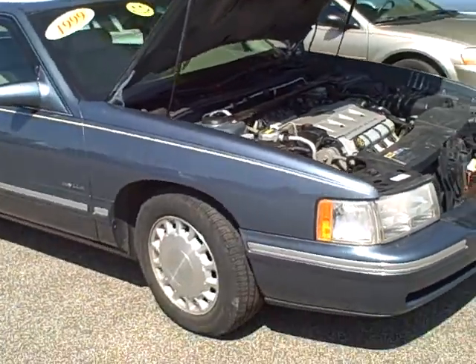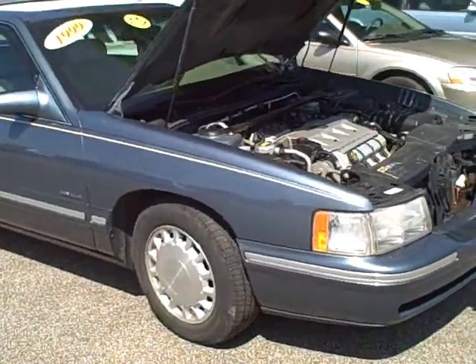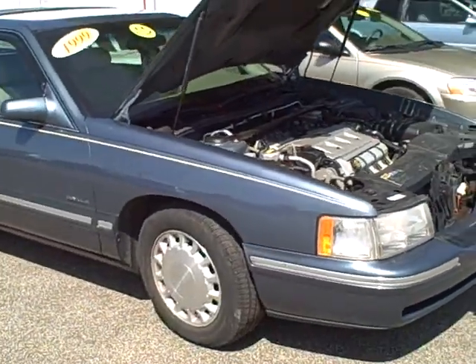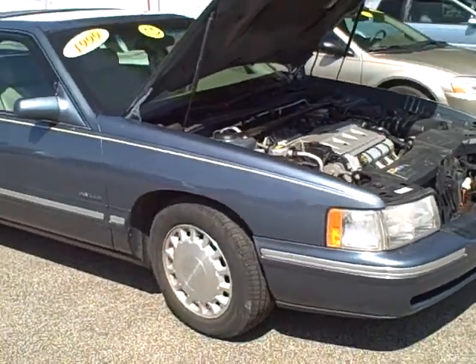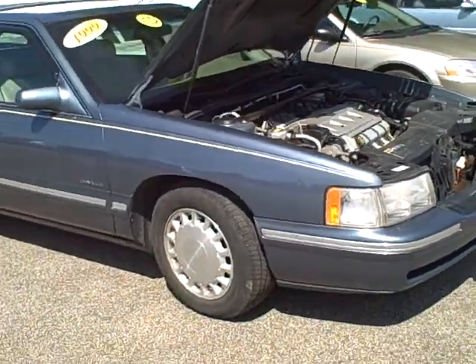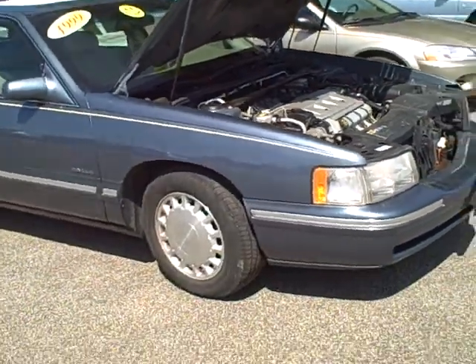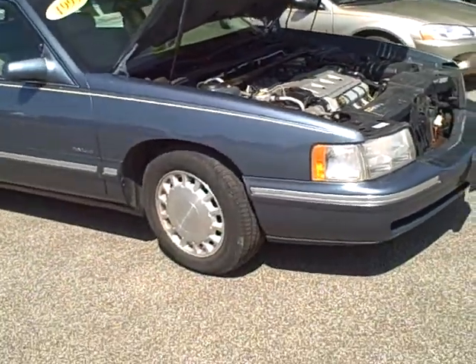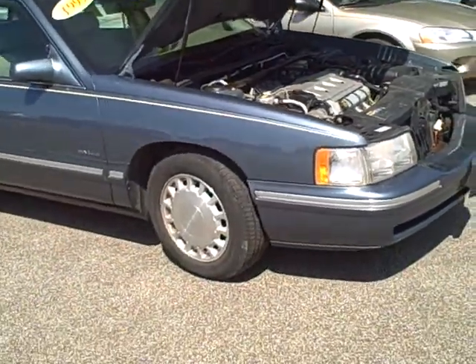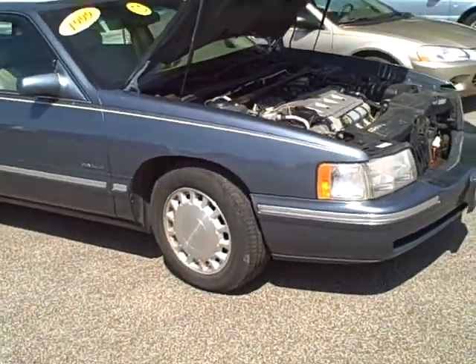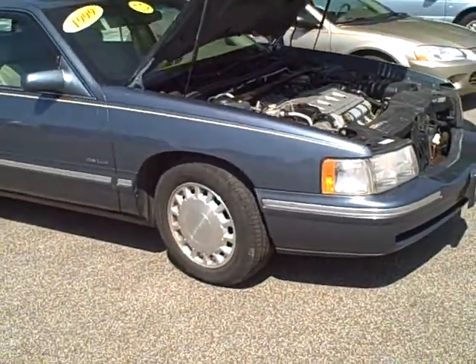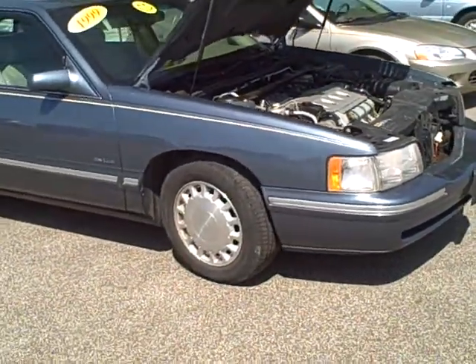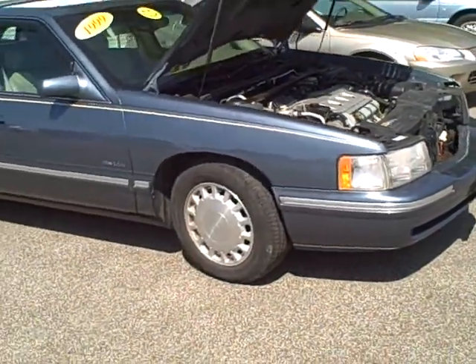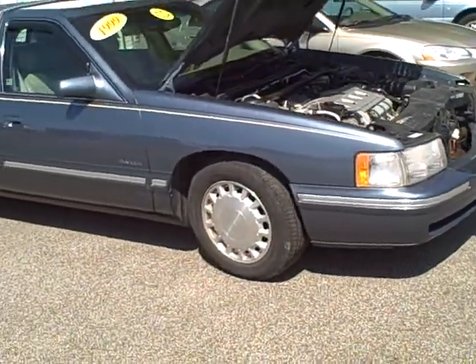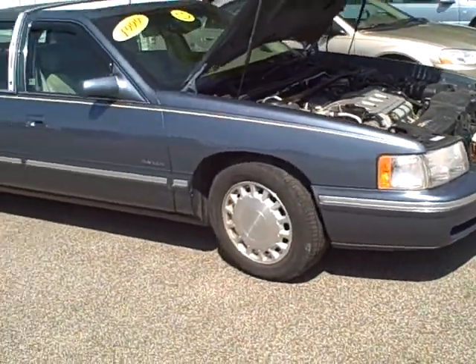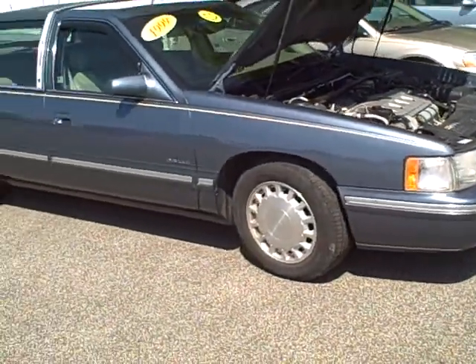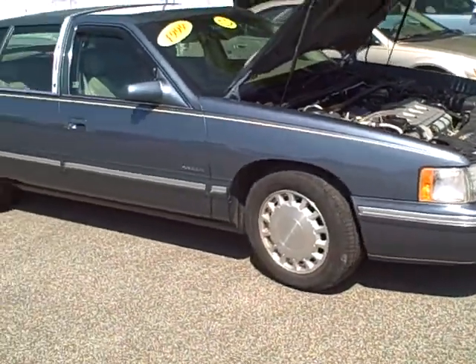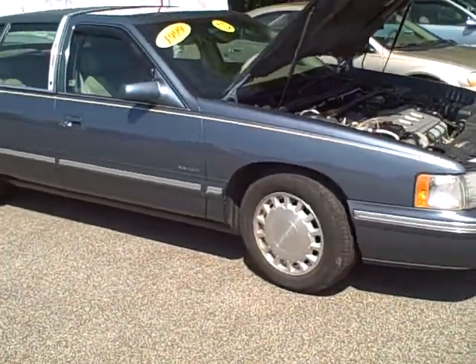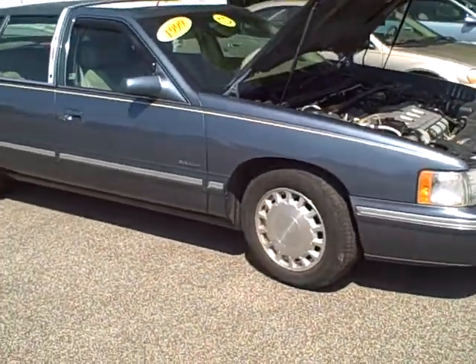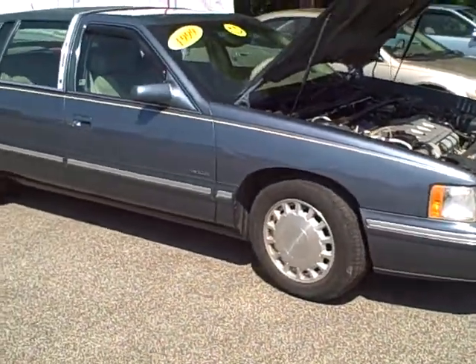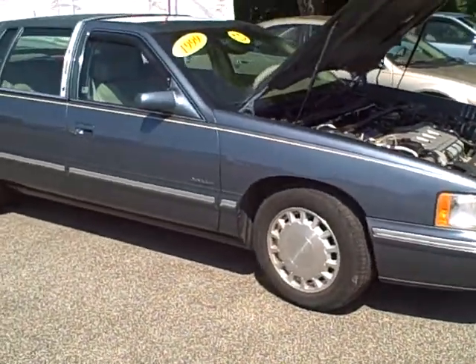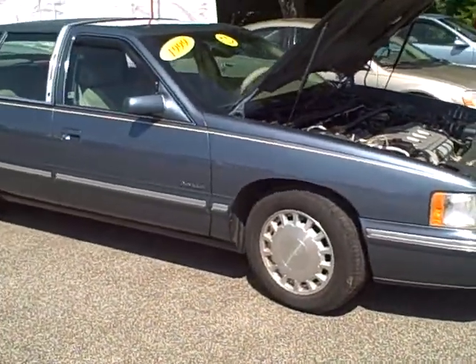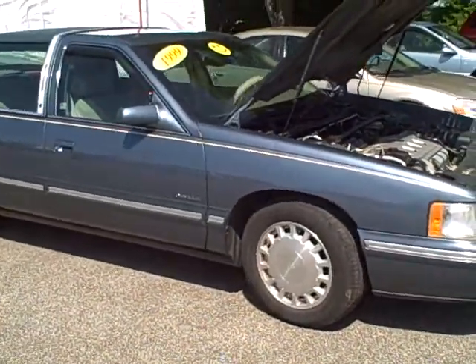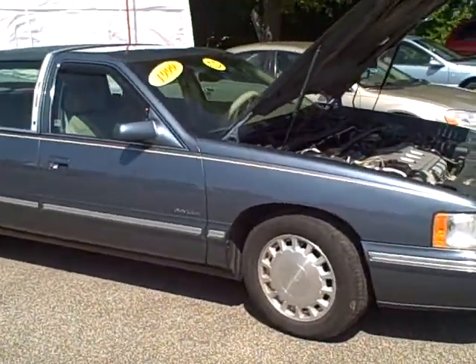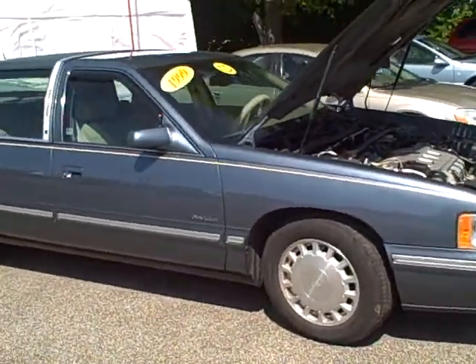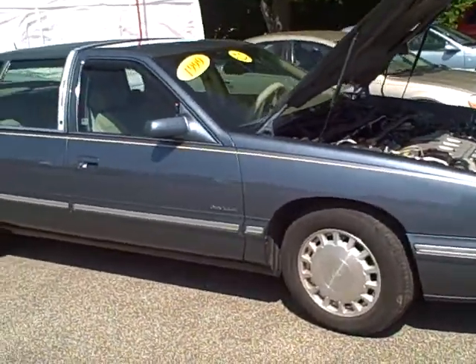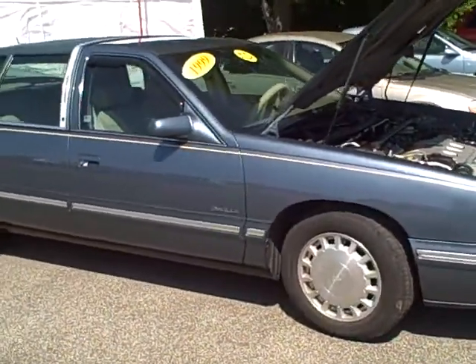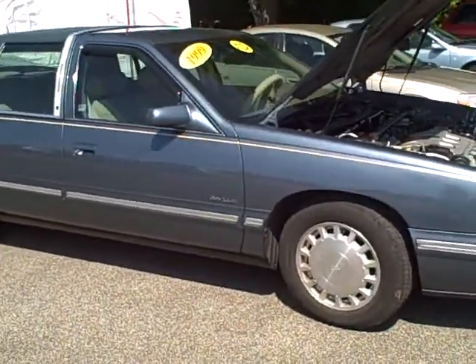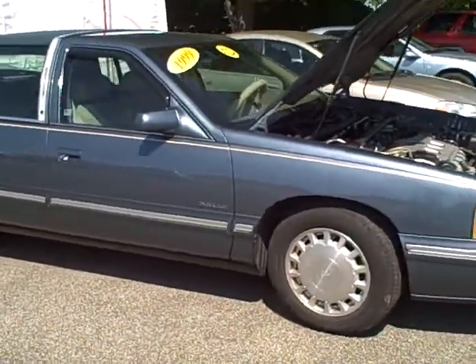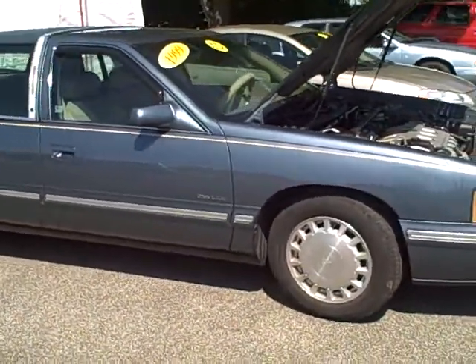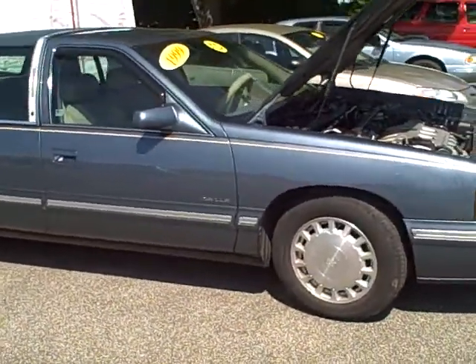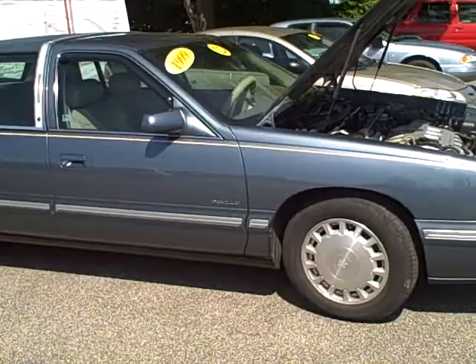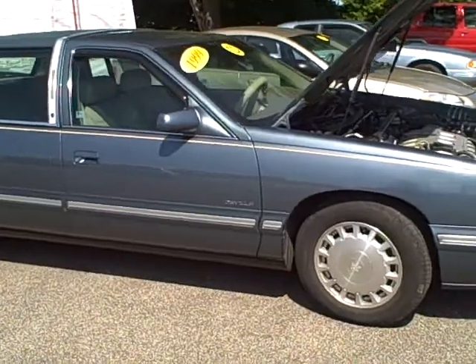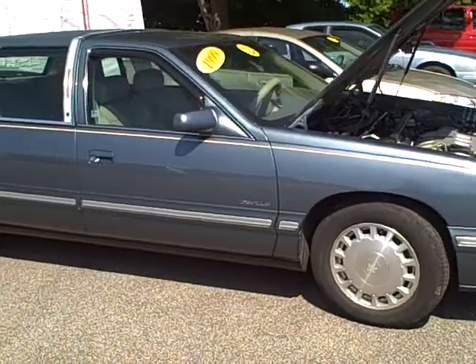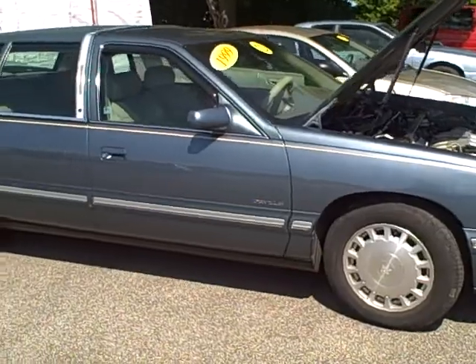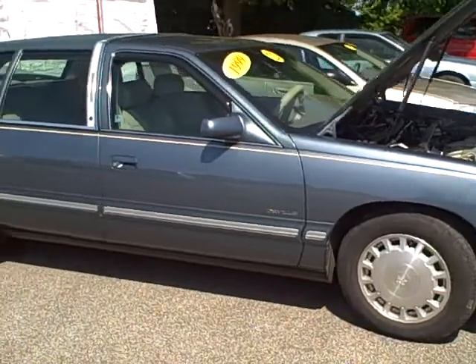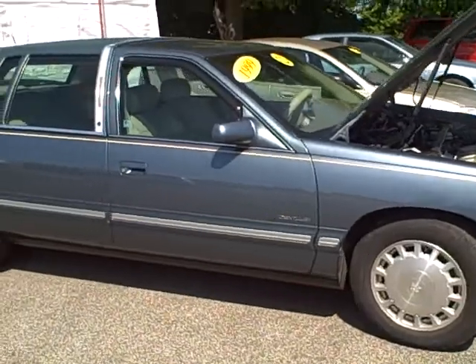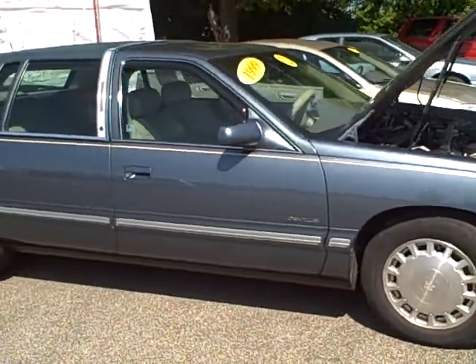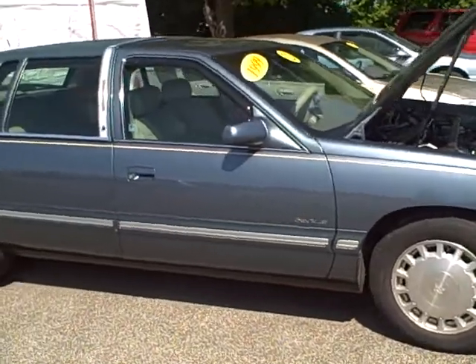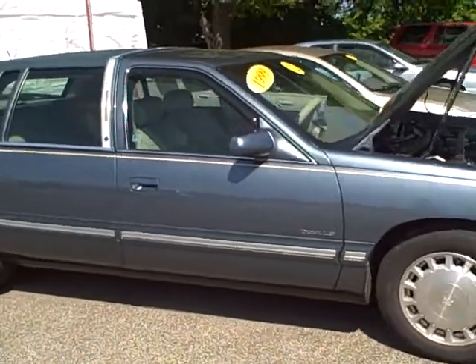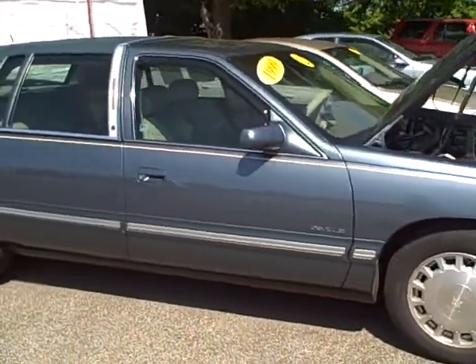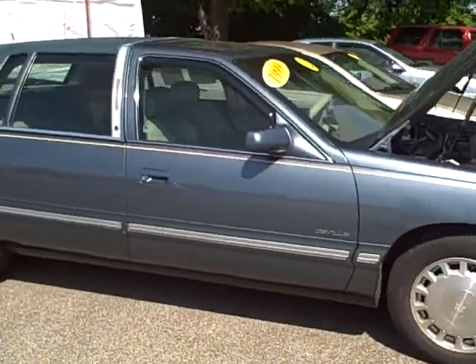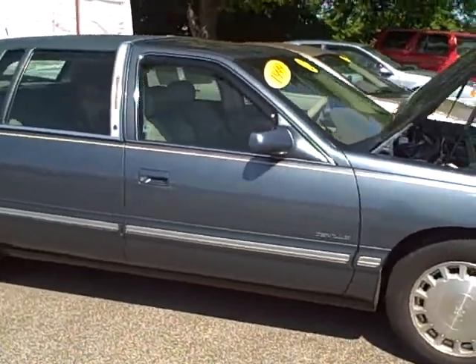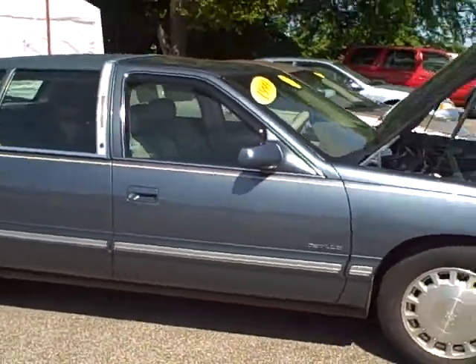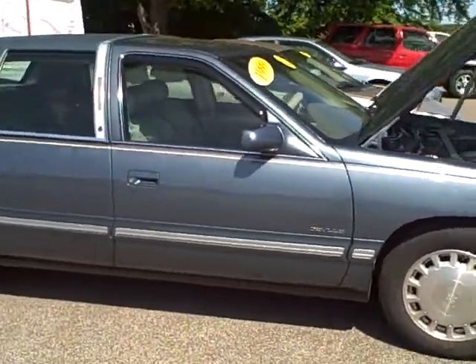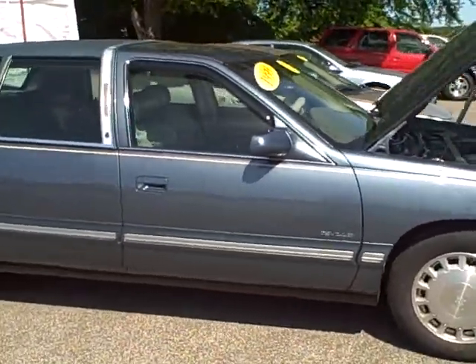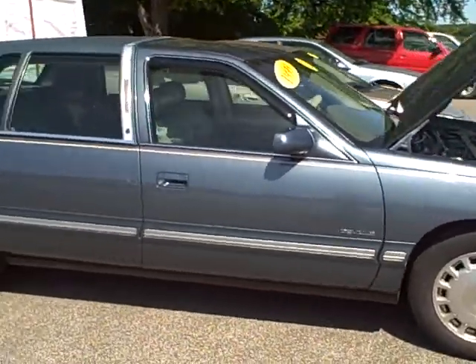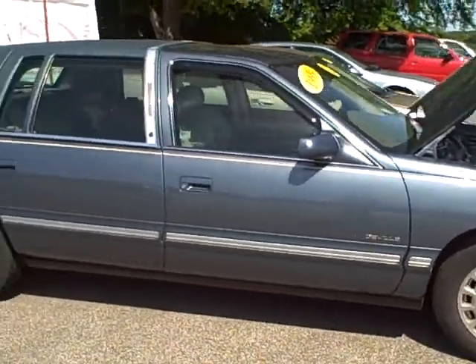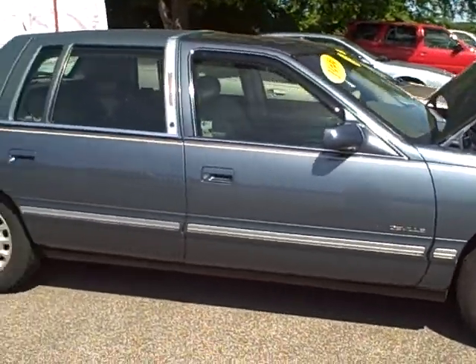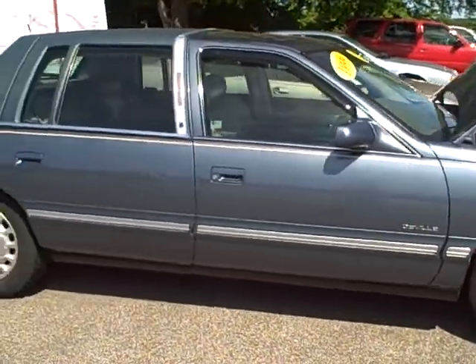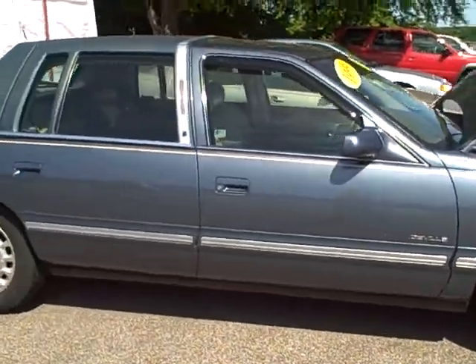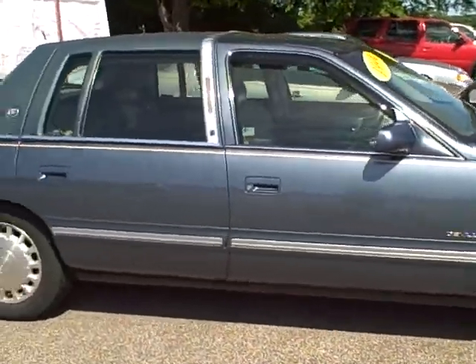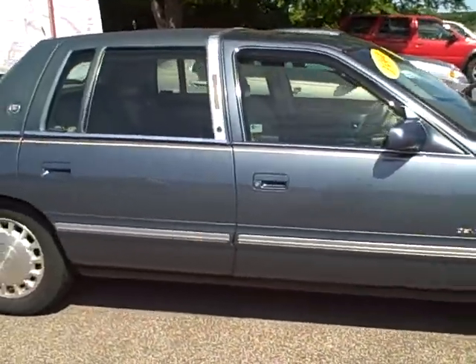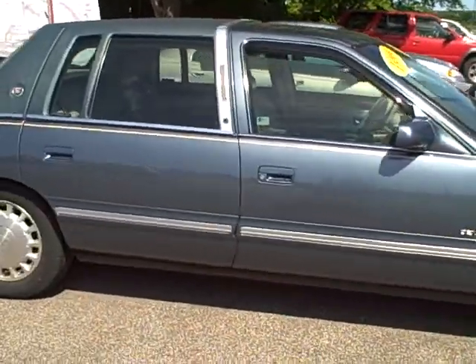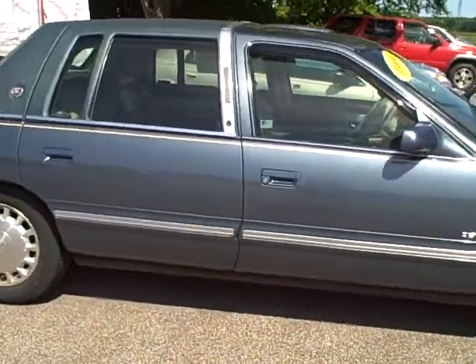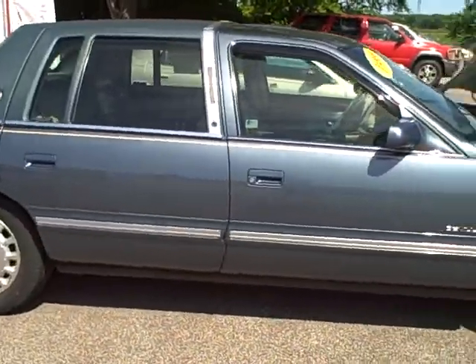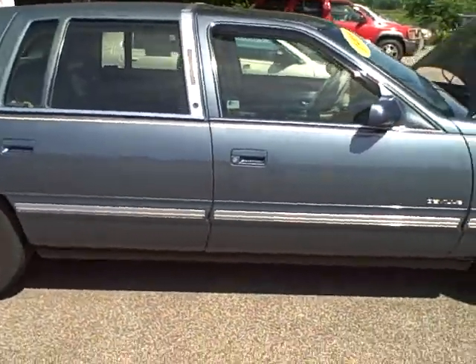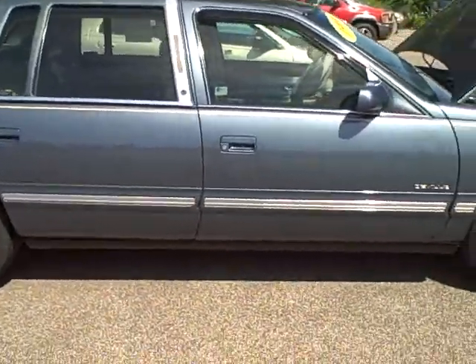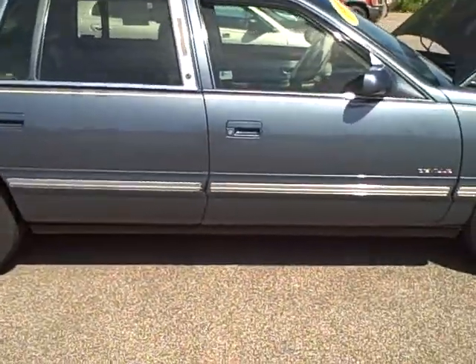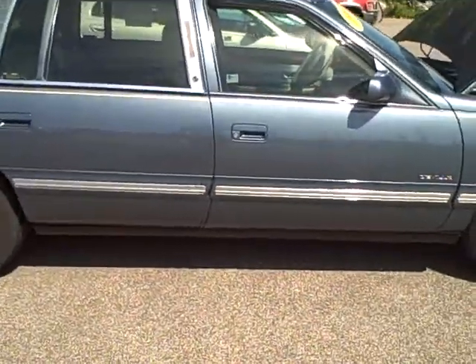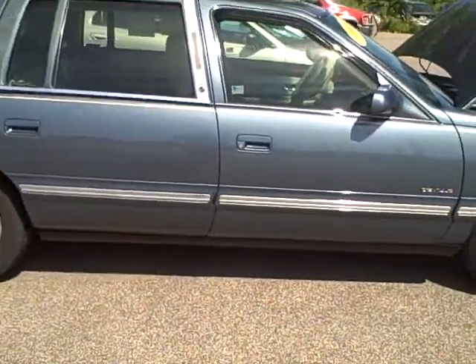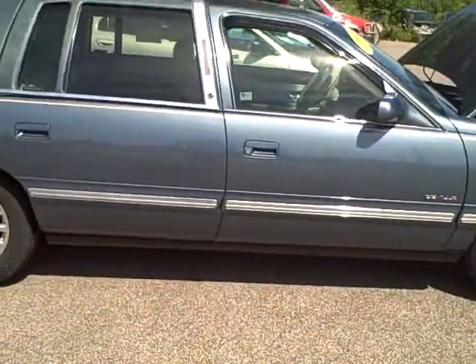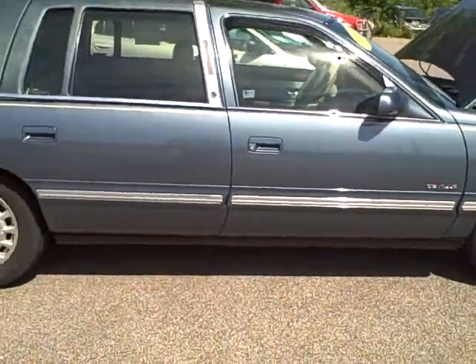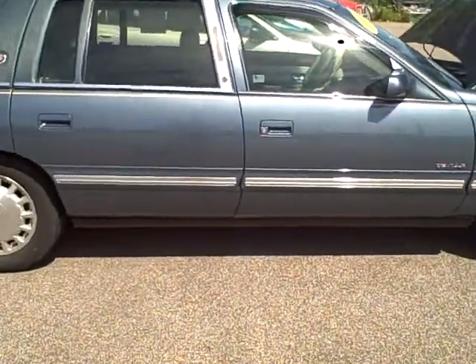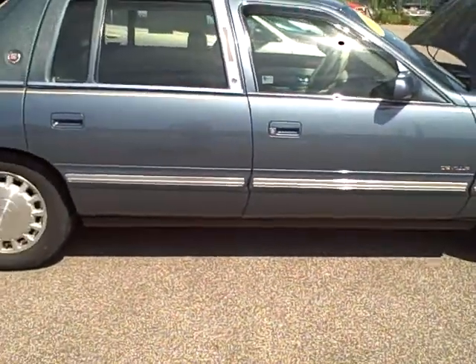Passenger side, same as the driver's — very clean. This car runs excellent, I mean what you'd expect out of a Cadillac.